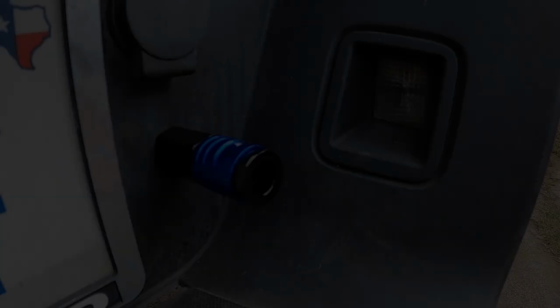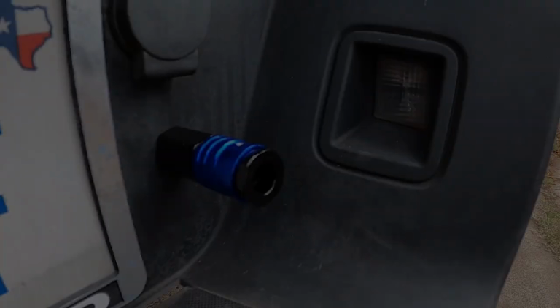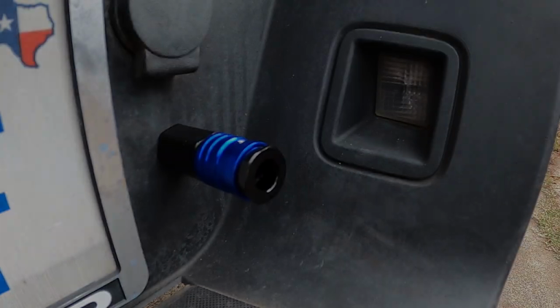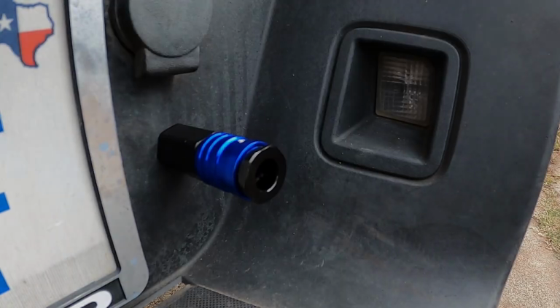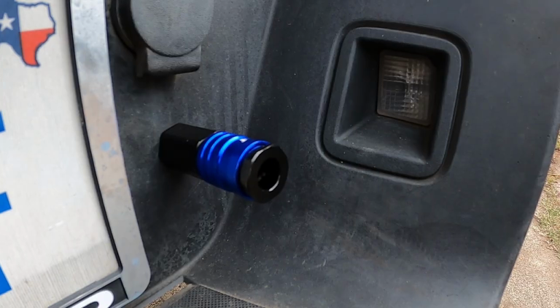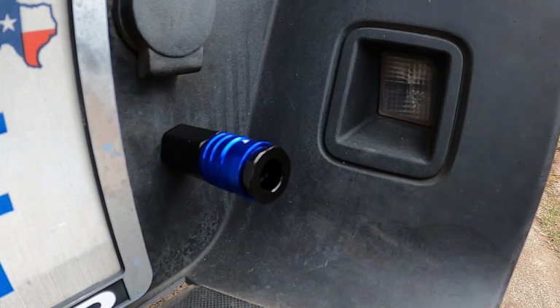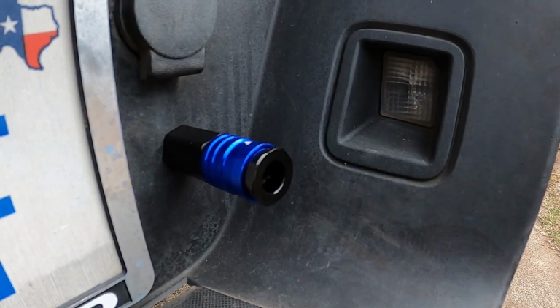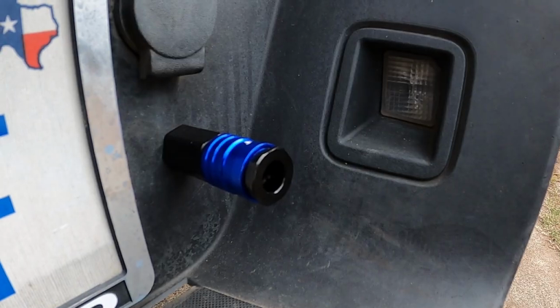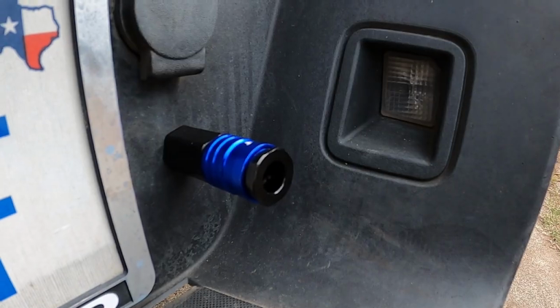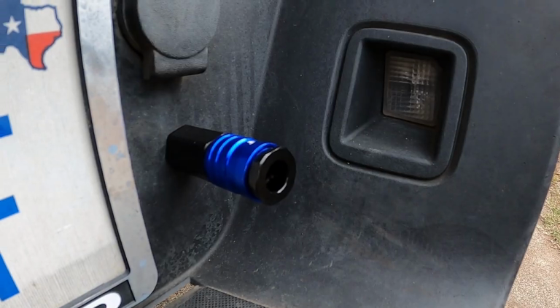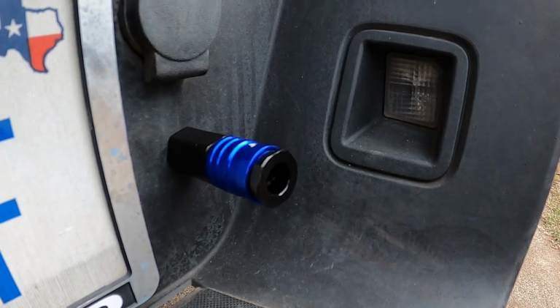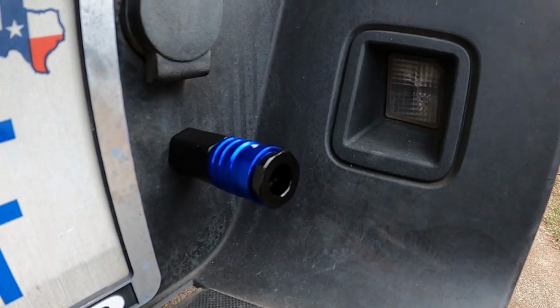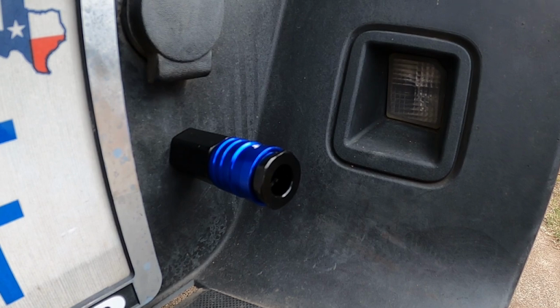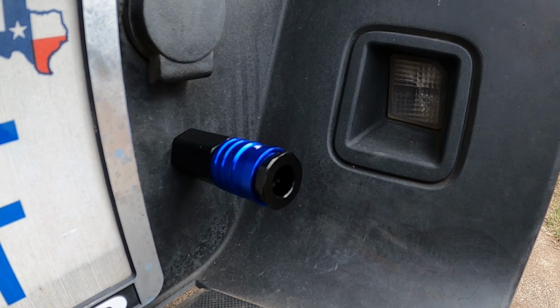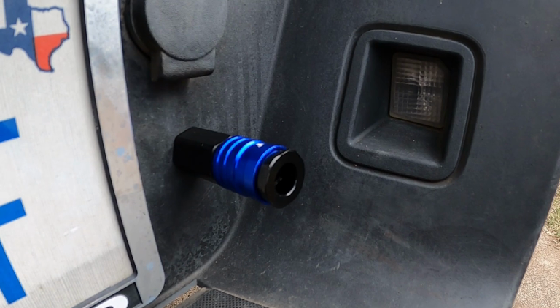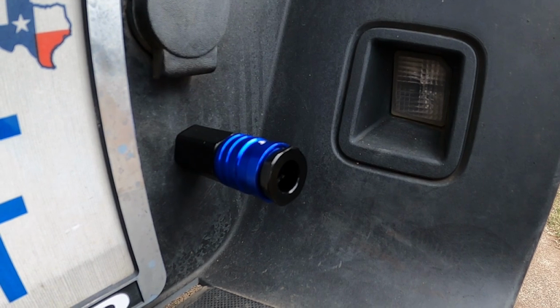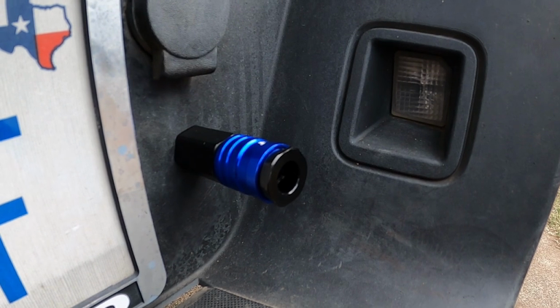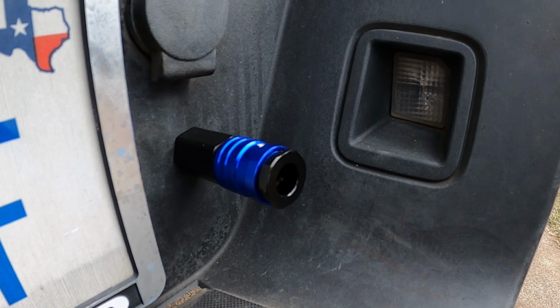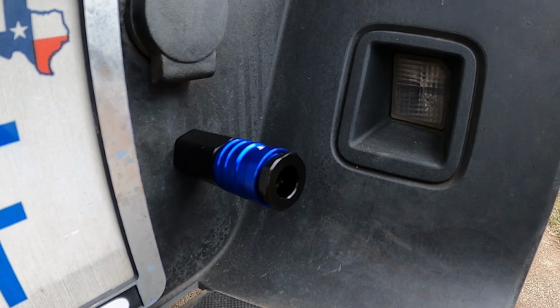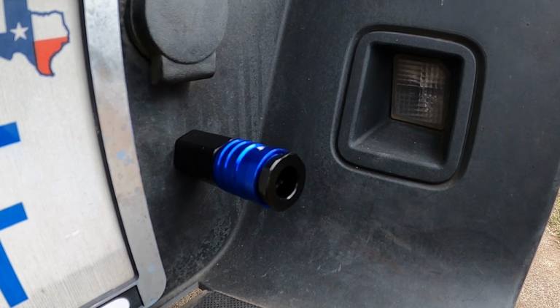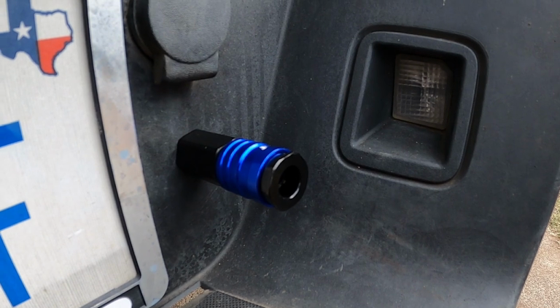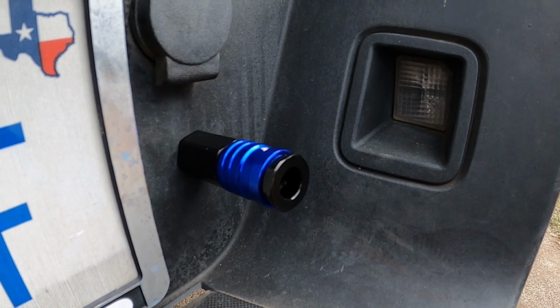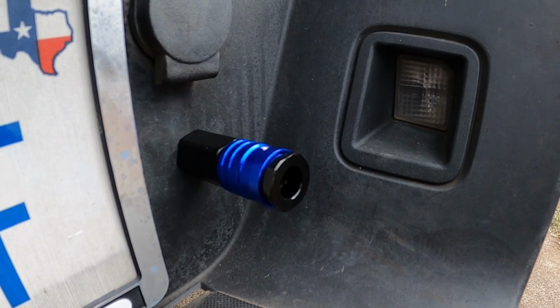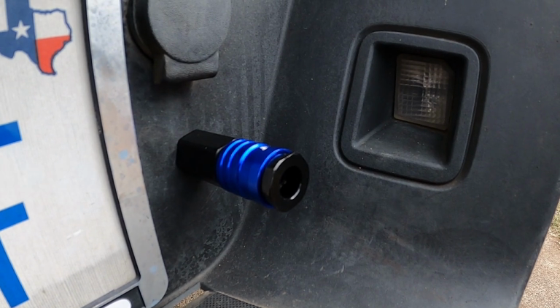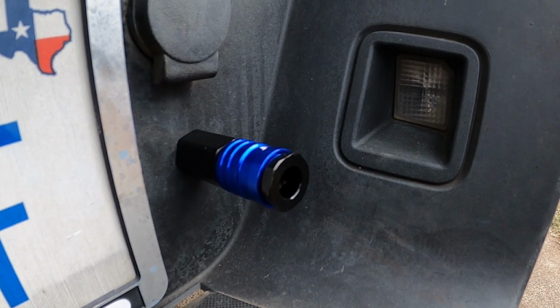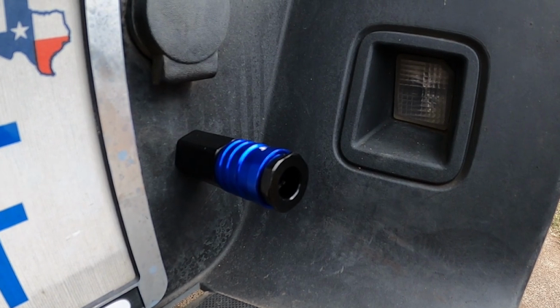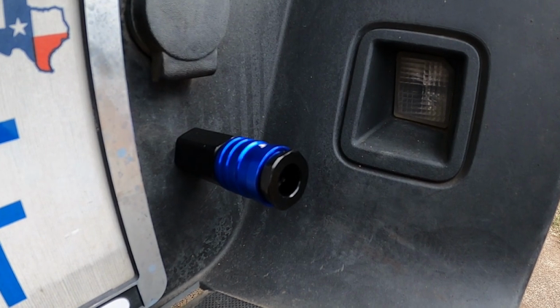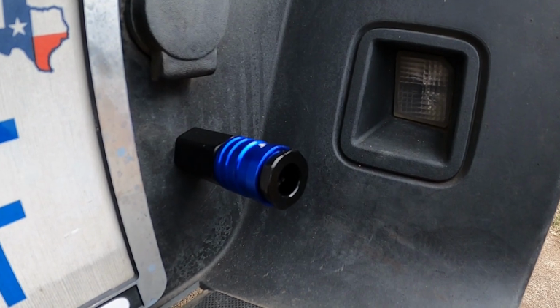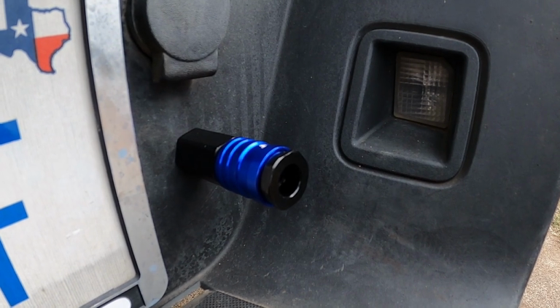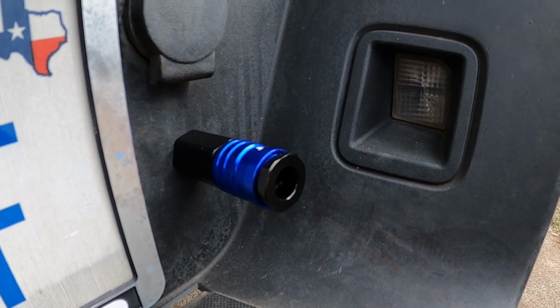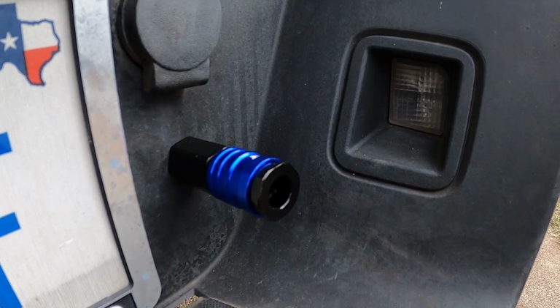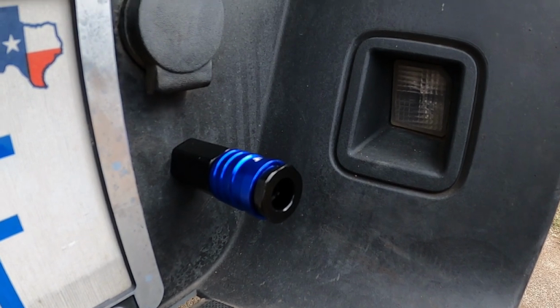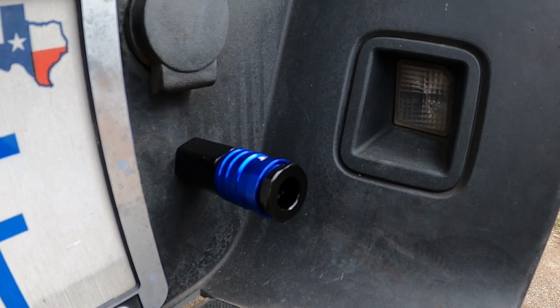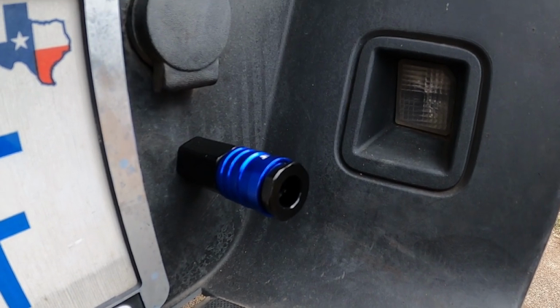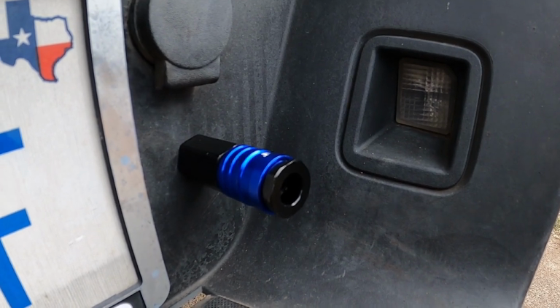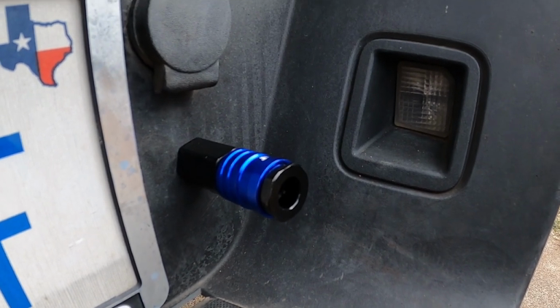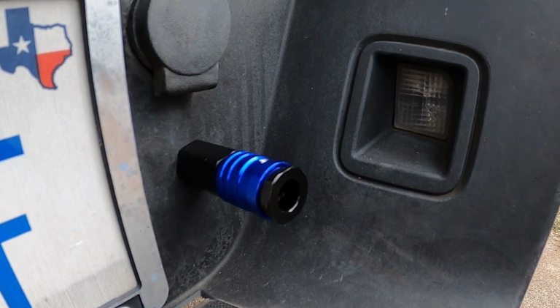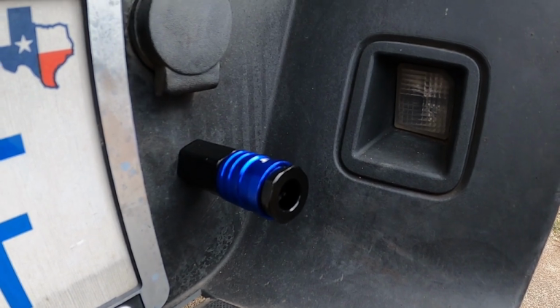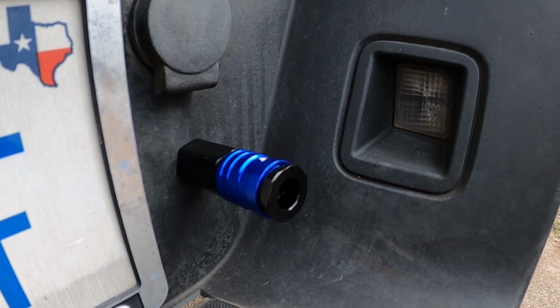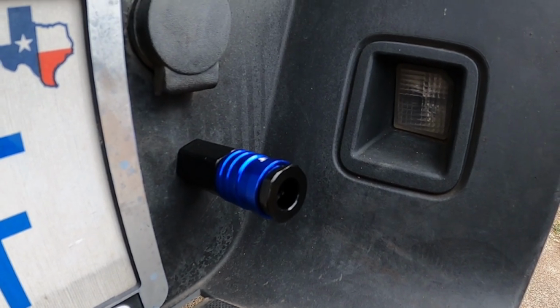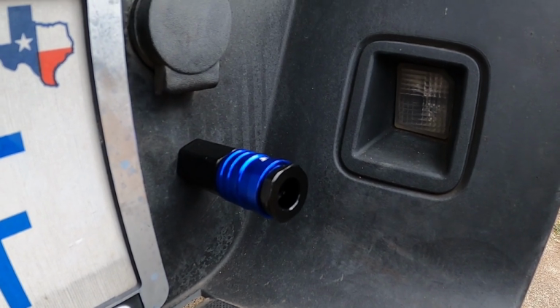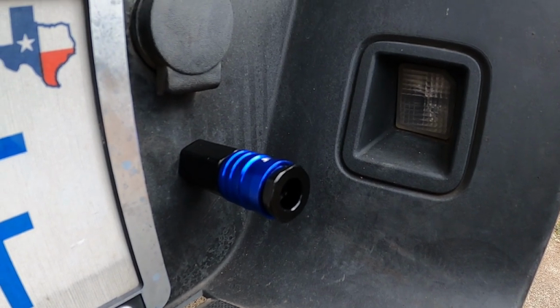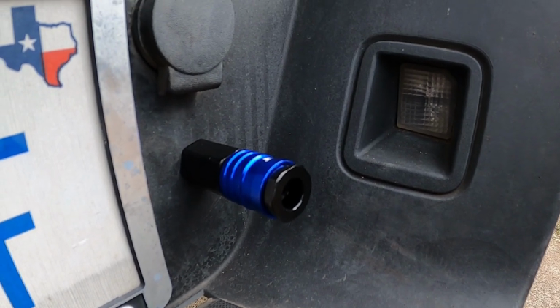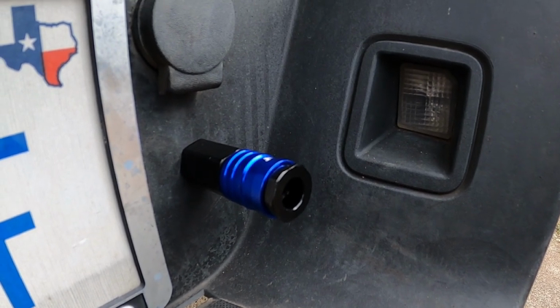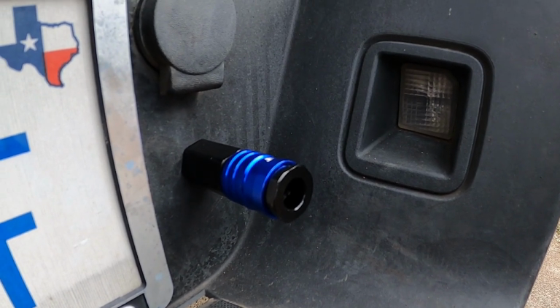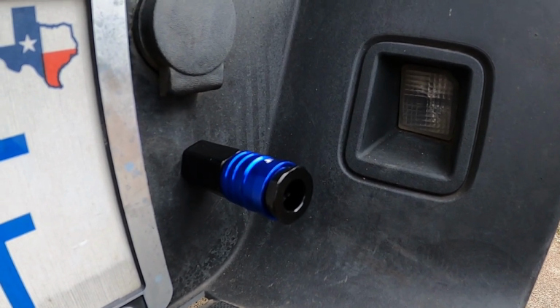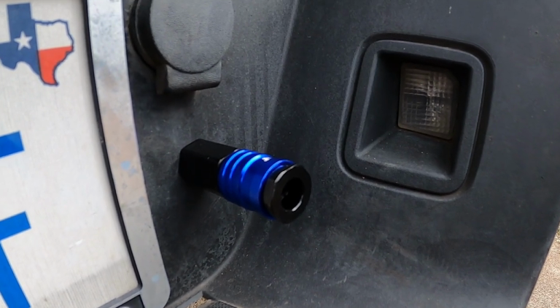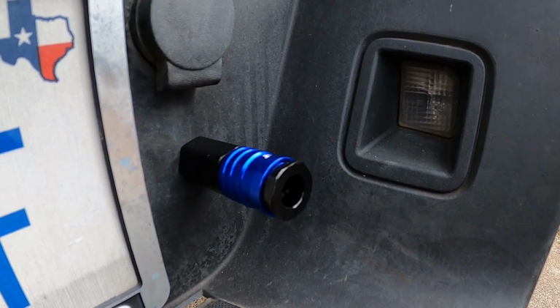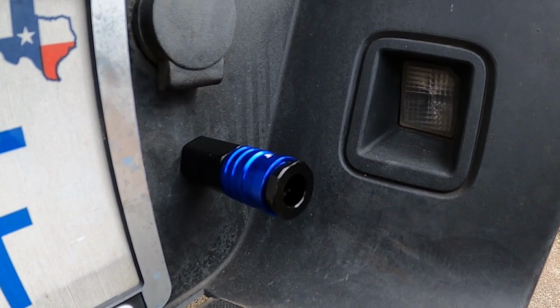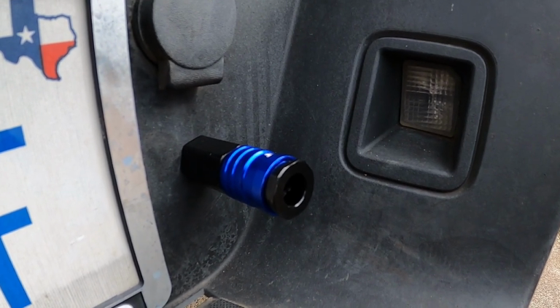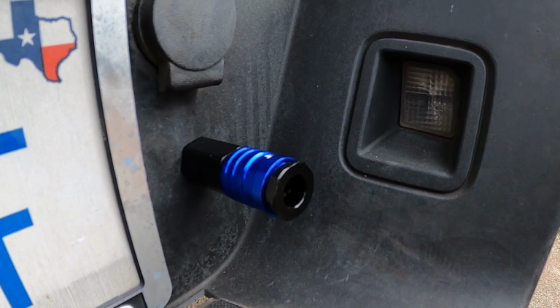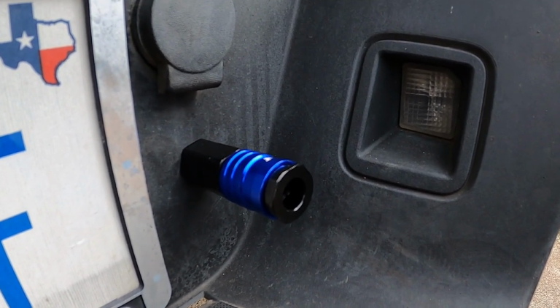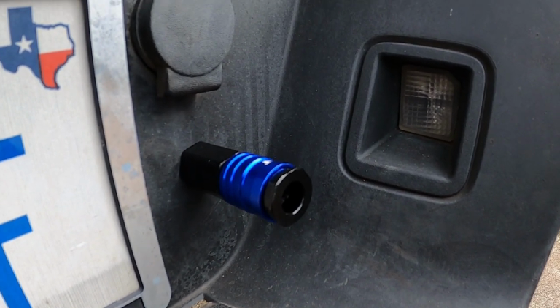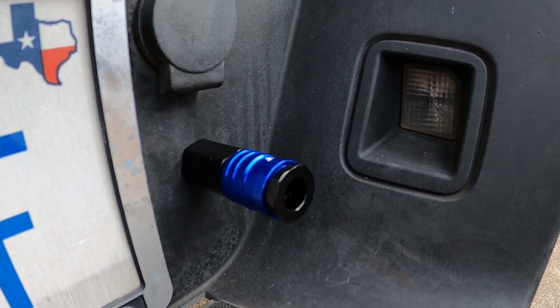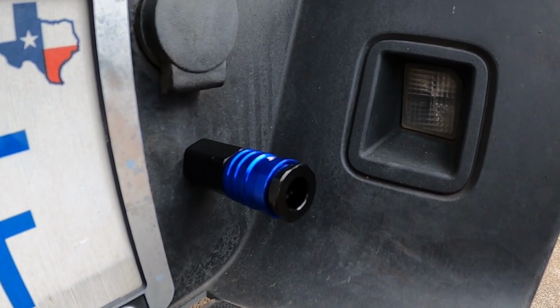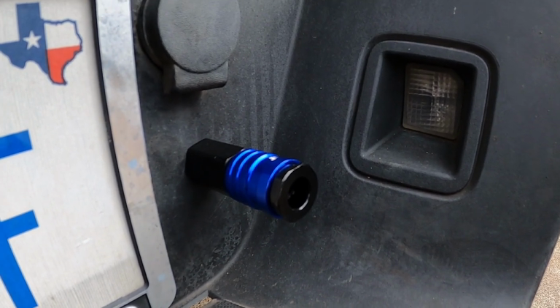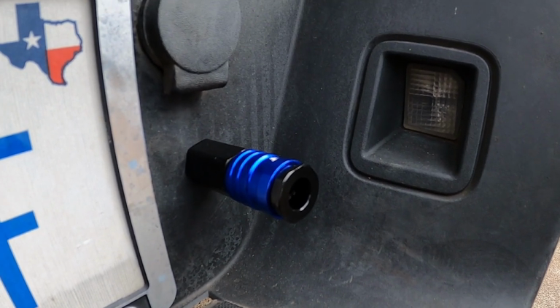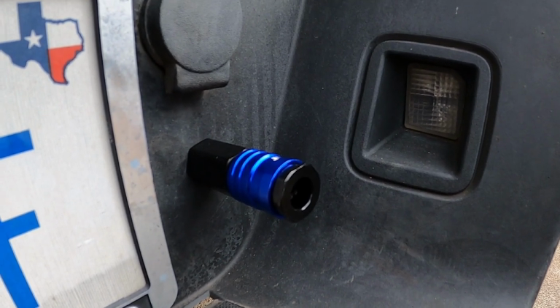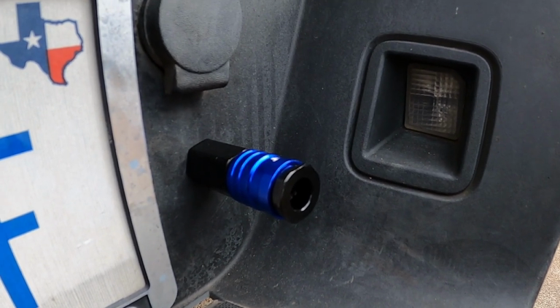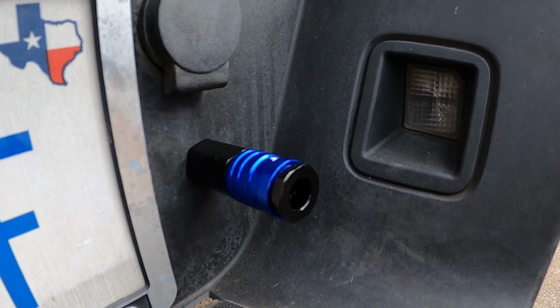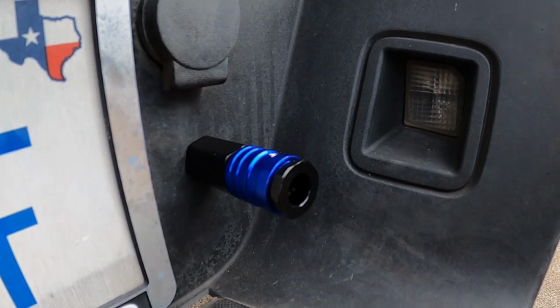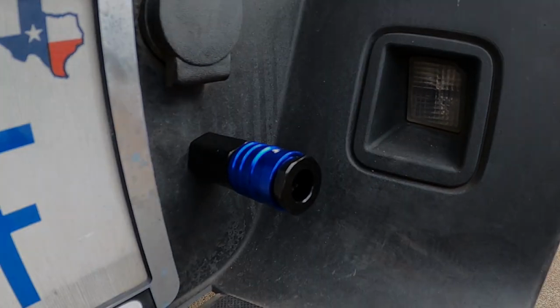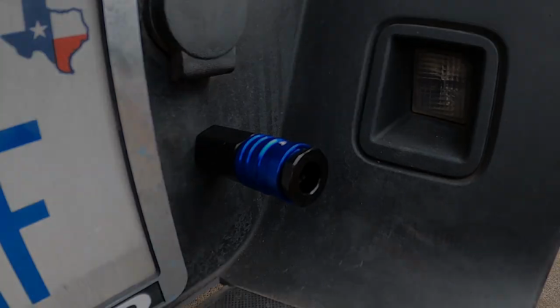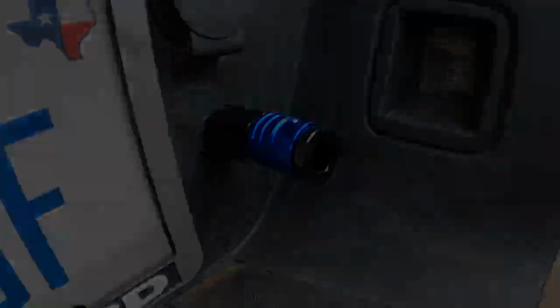We just drilled a hole and installed this air chuck on the rear bumper. Now he'll have the ability to air up his own tires and run air tools if he wants.